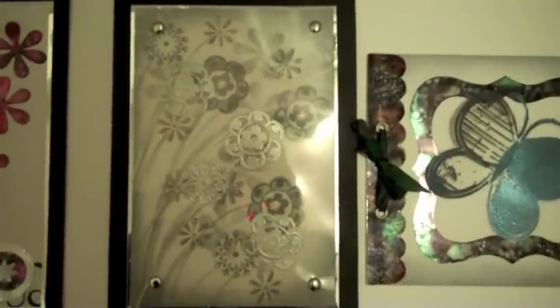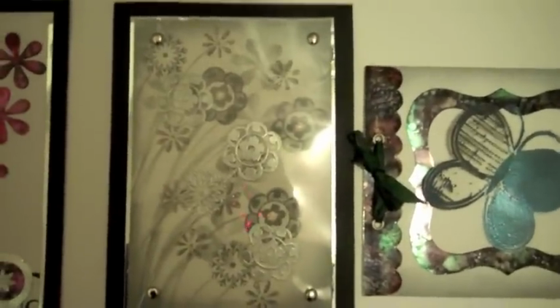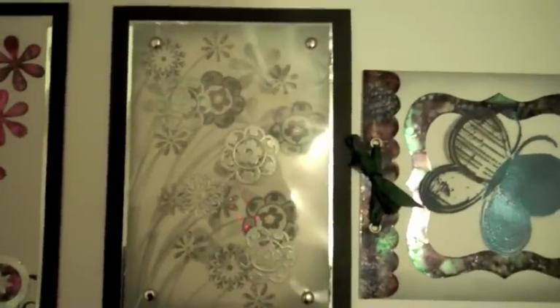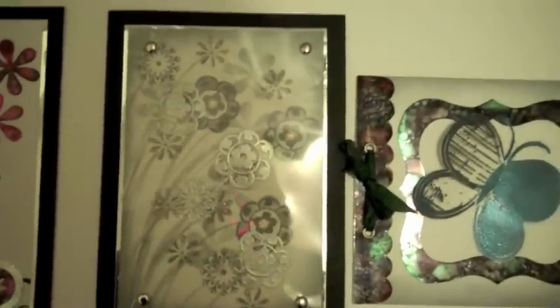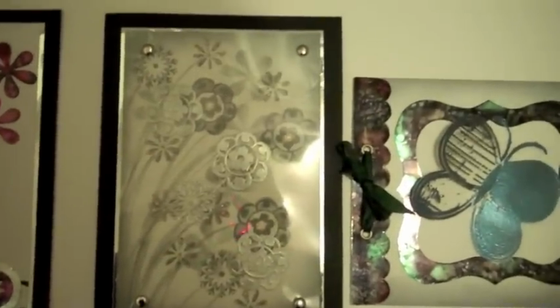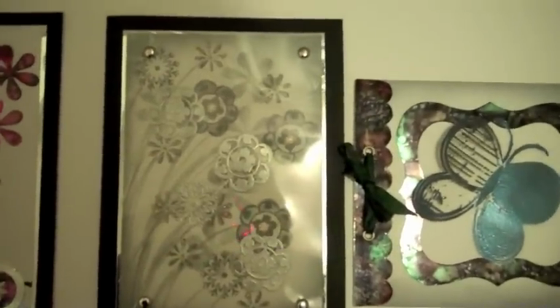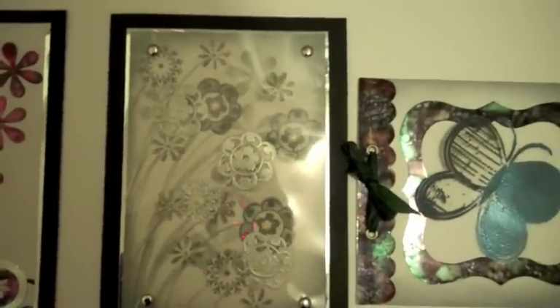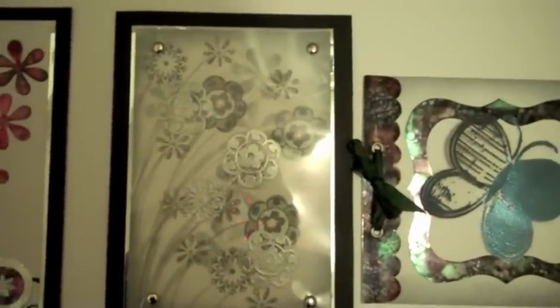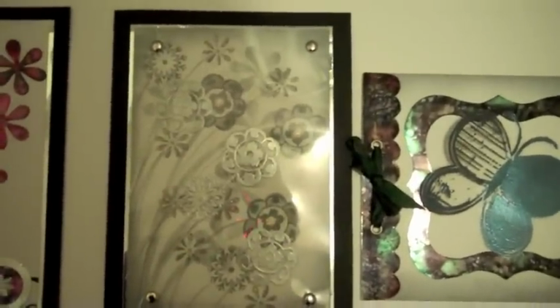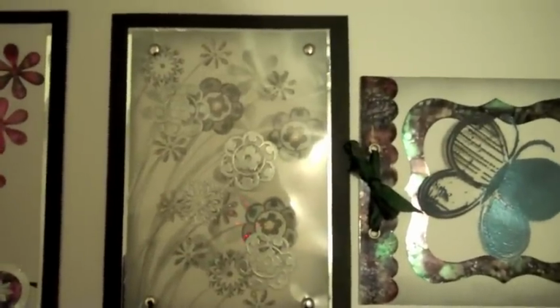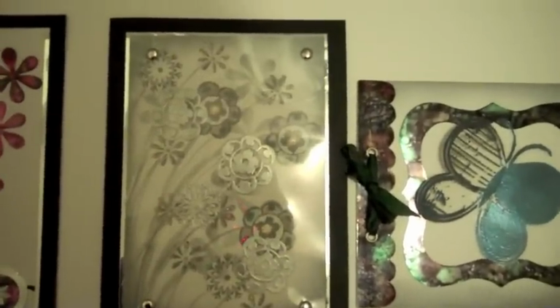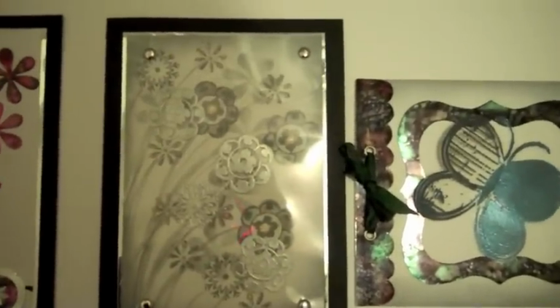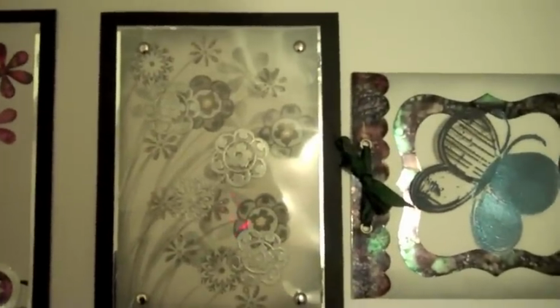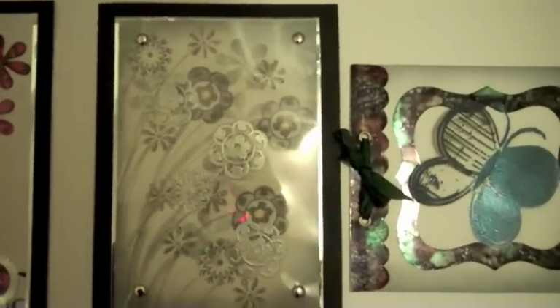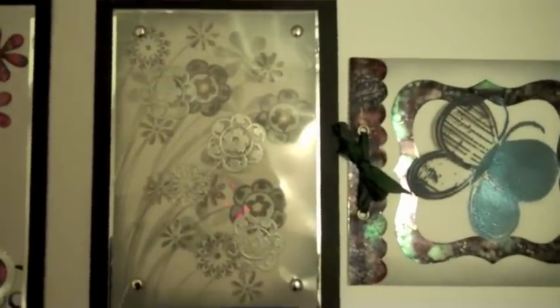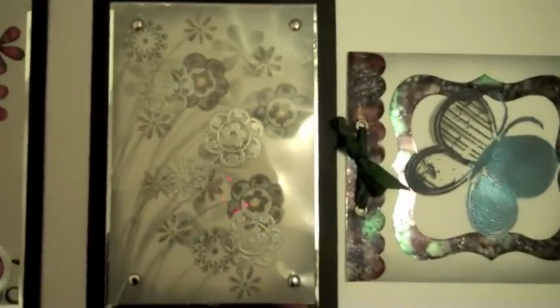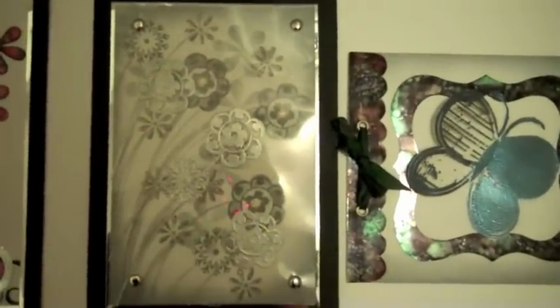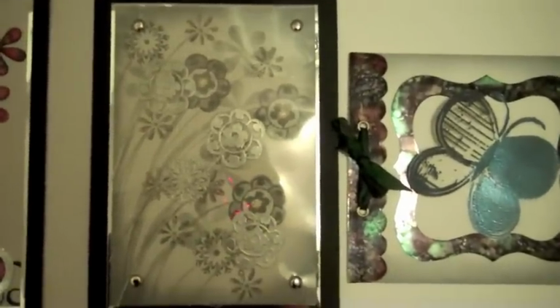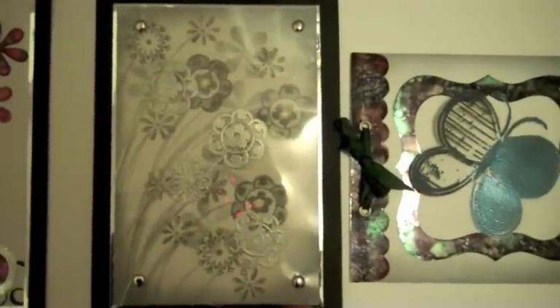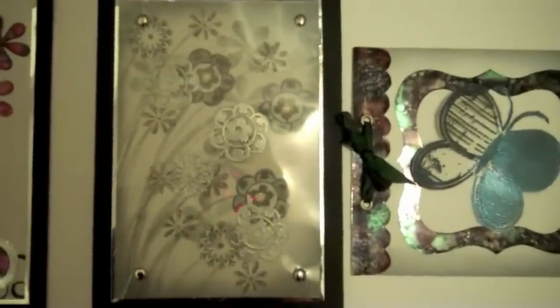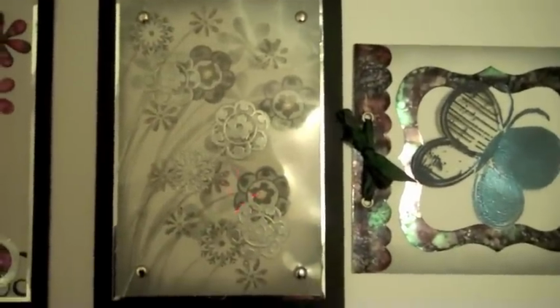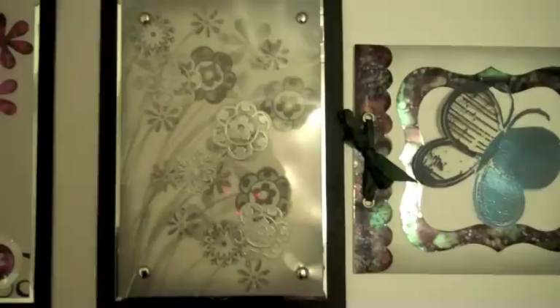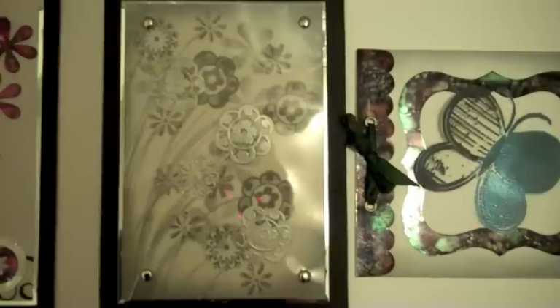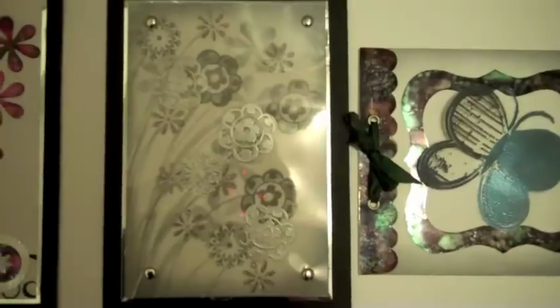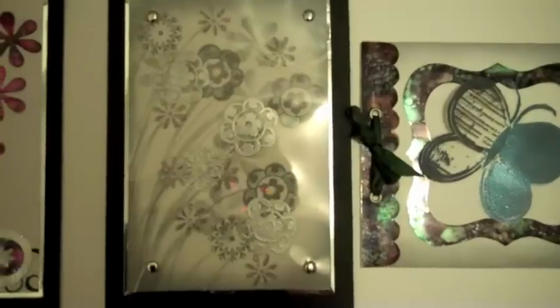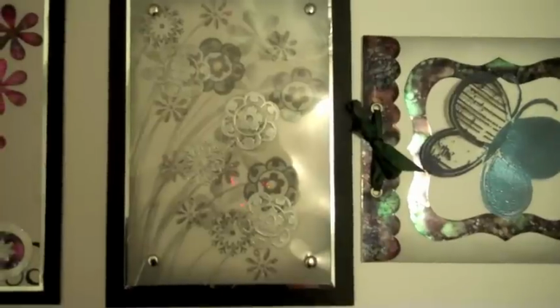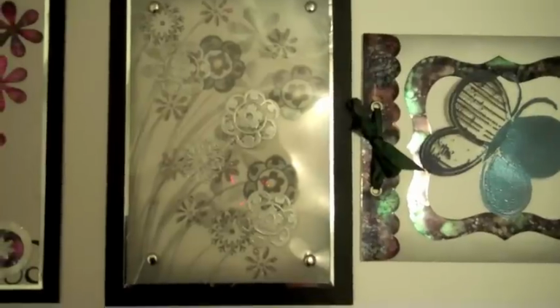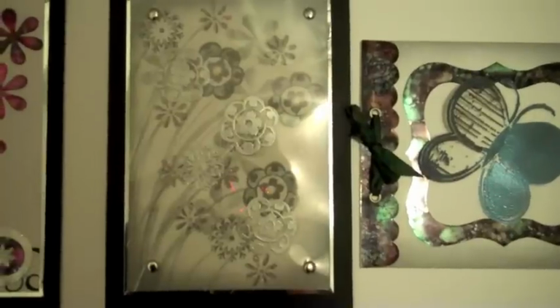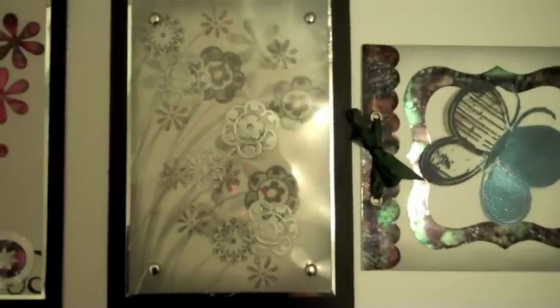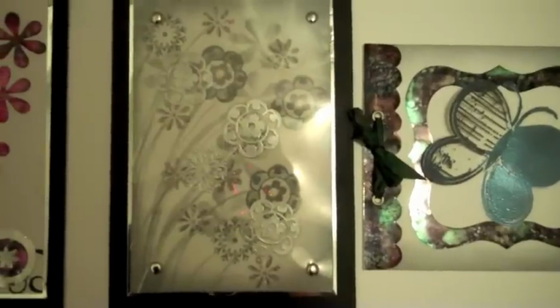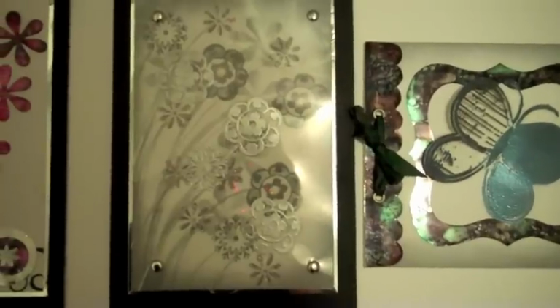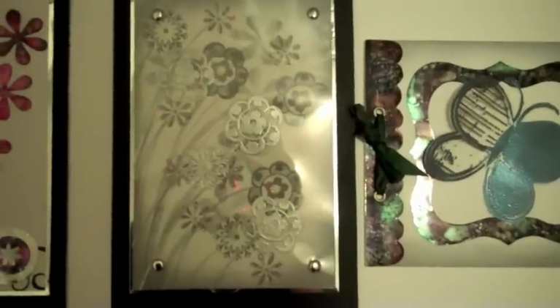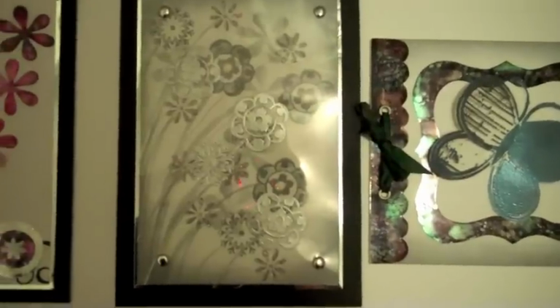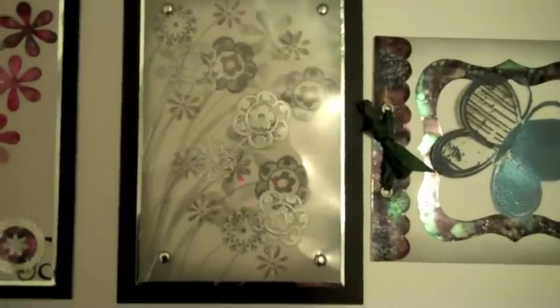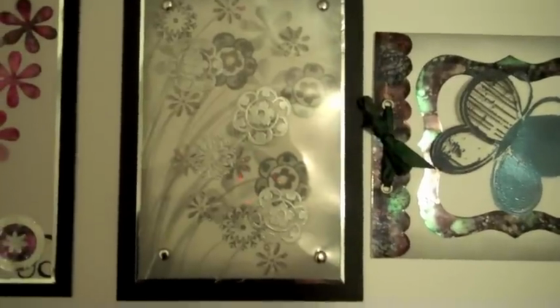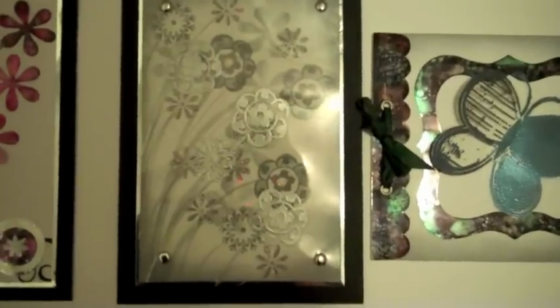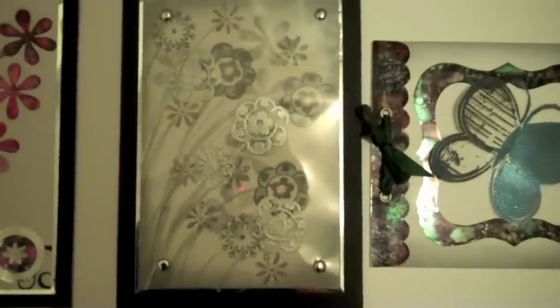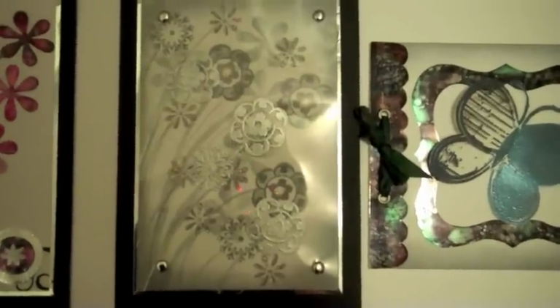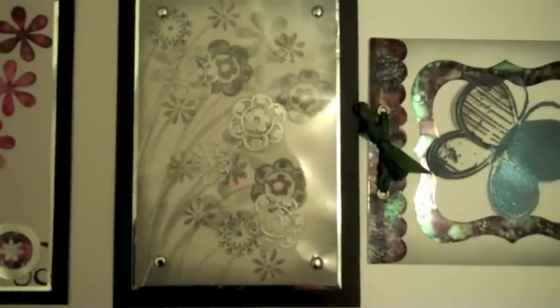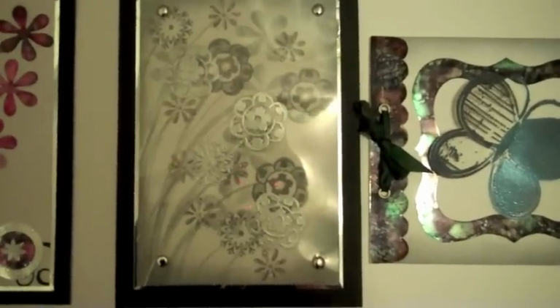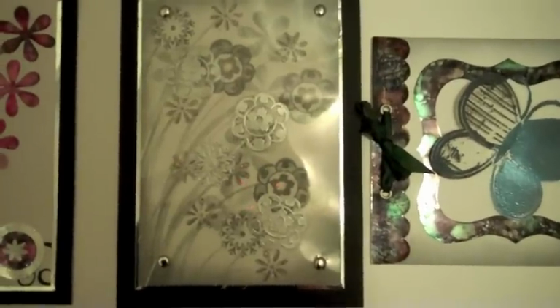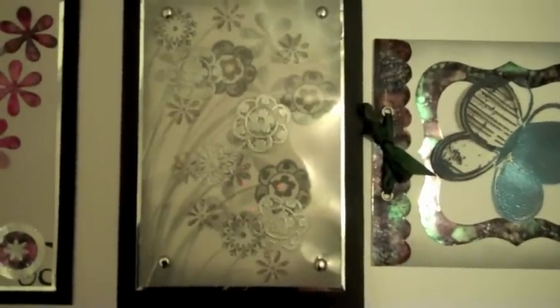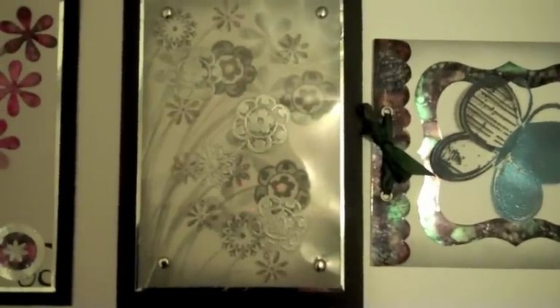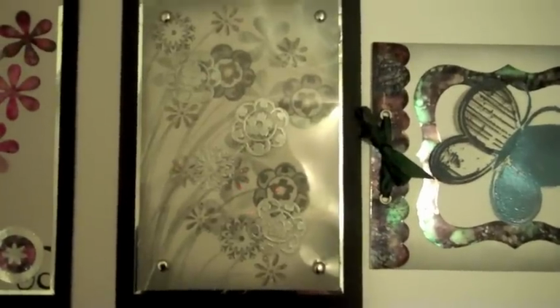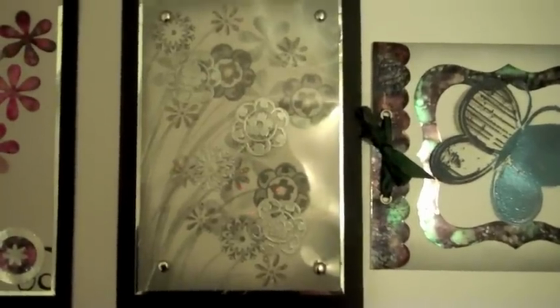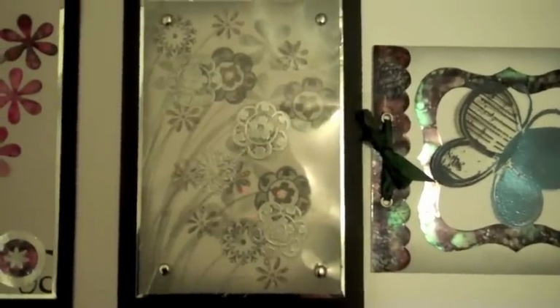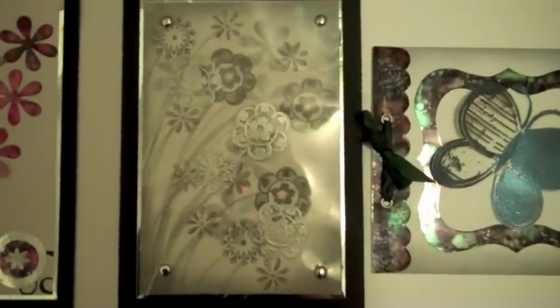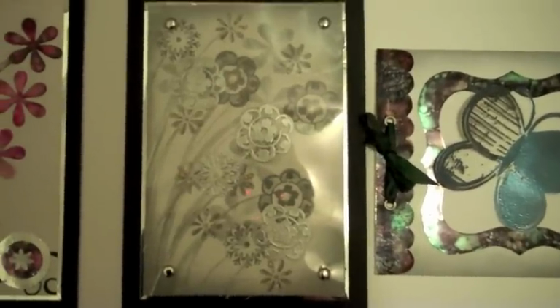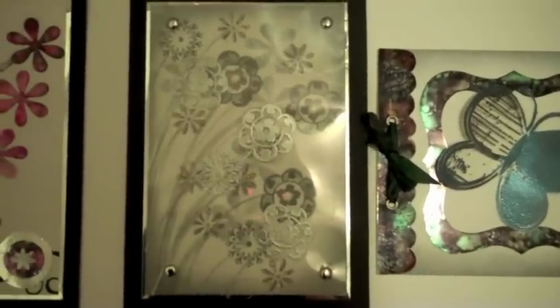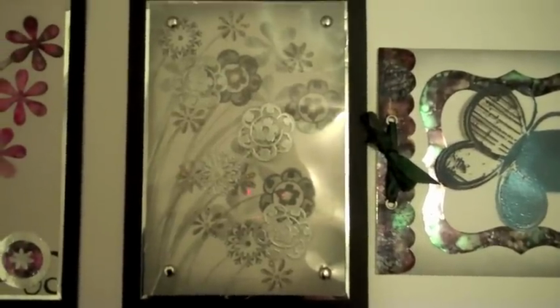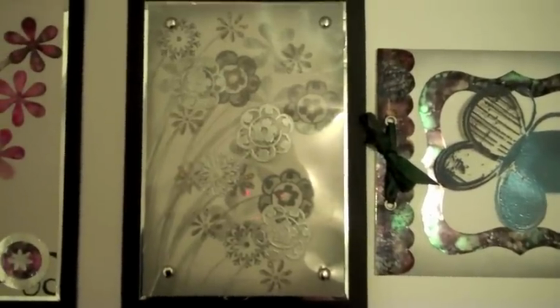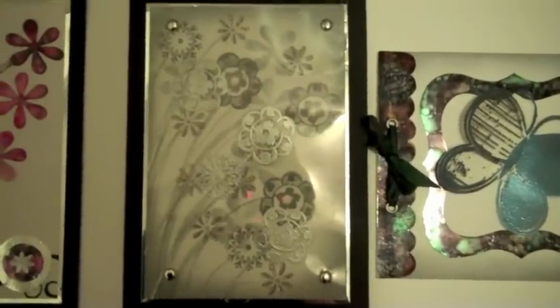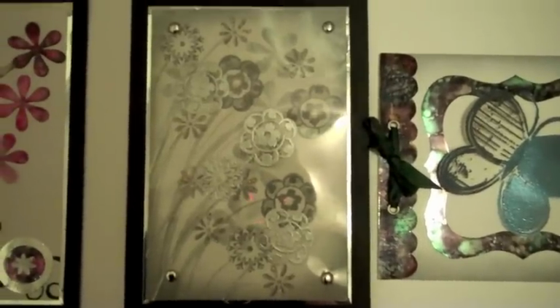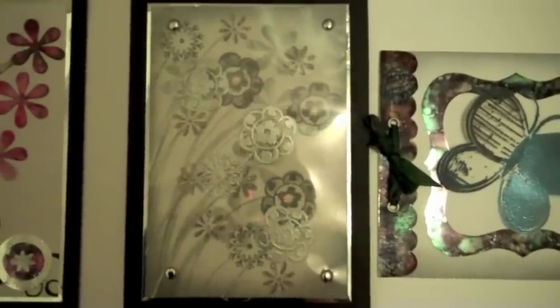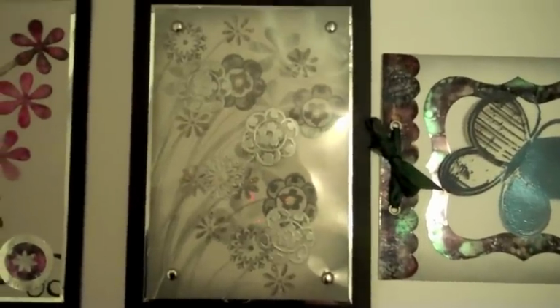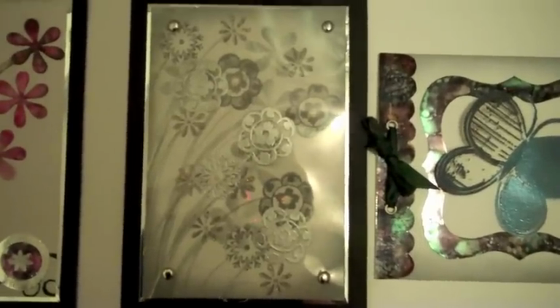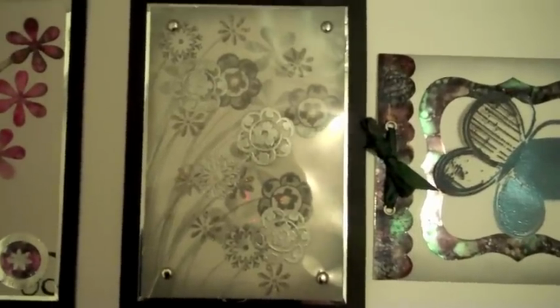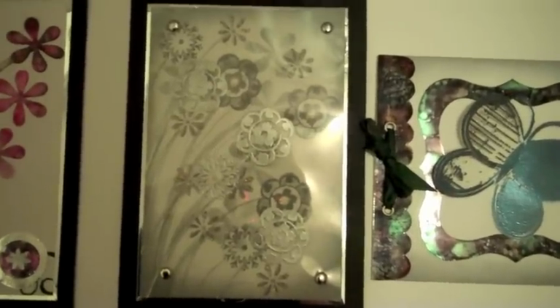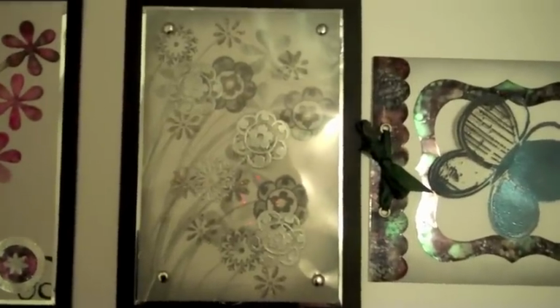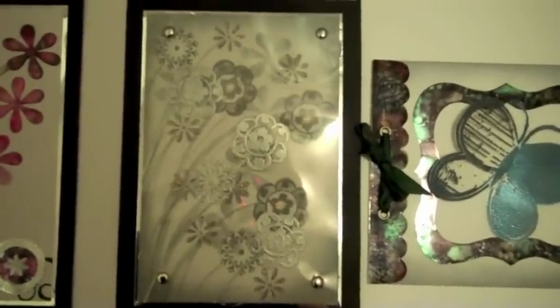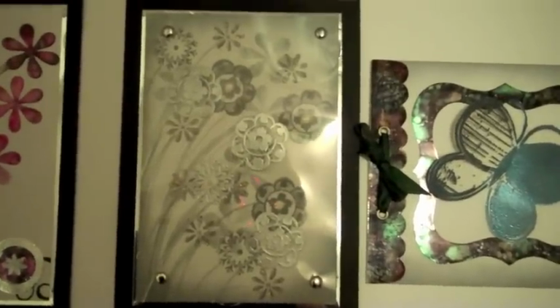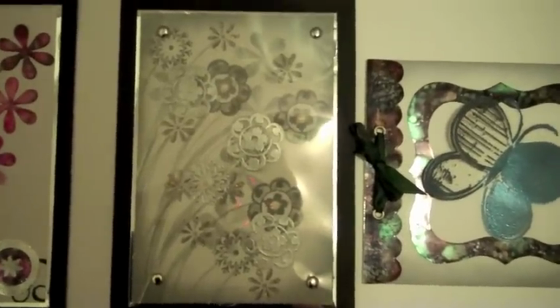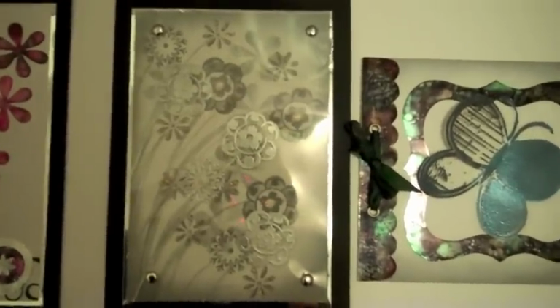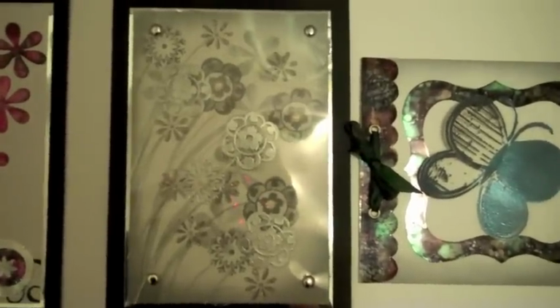Not much expense there — using leftover bits of the die cuts — and it just looks stunning. I love that one, just the colours.